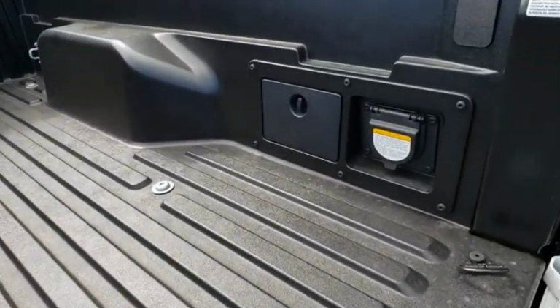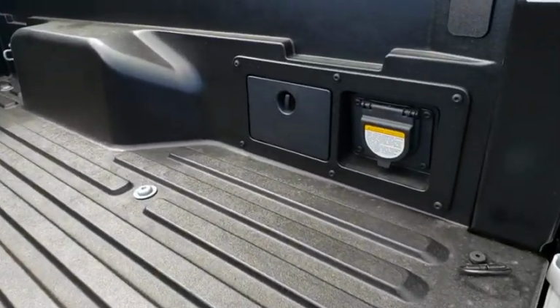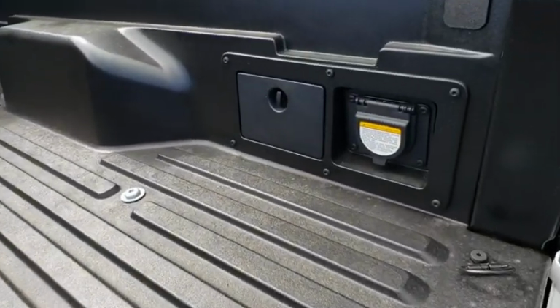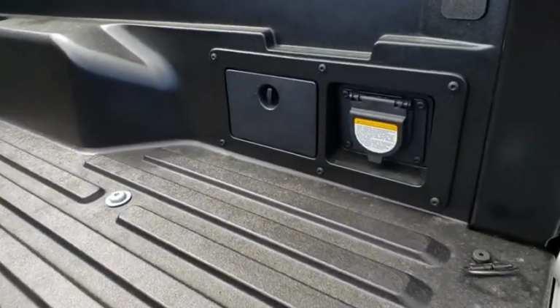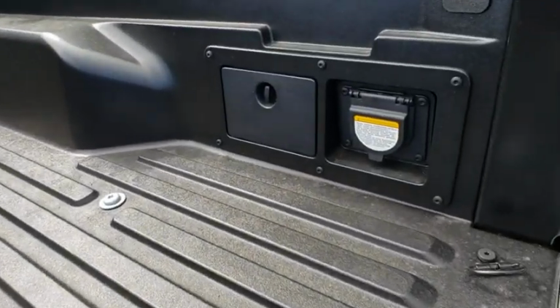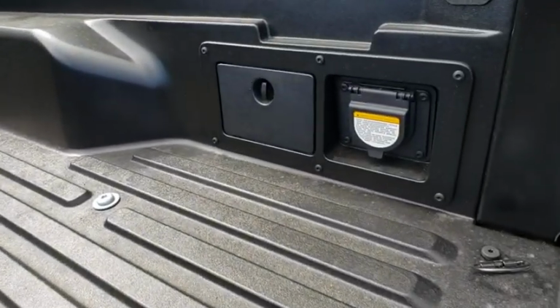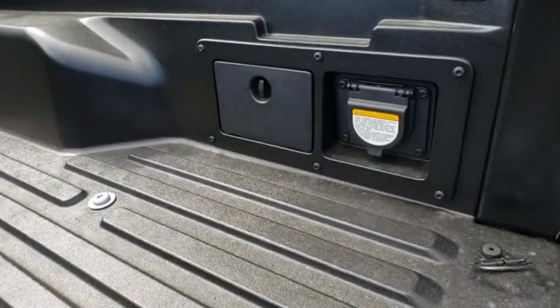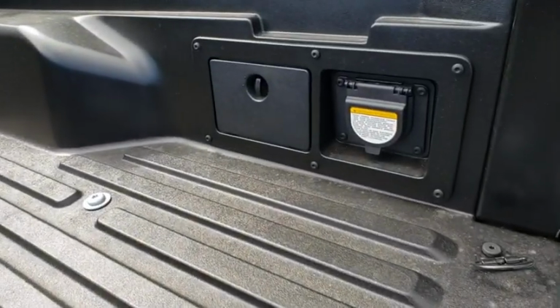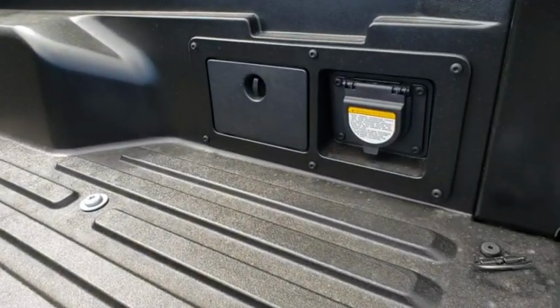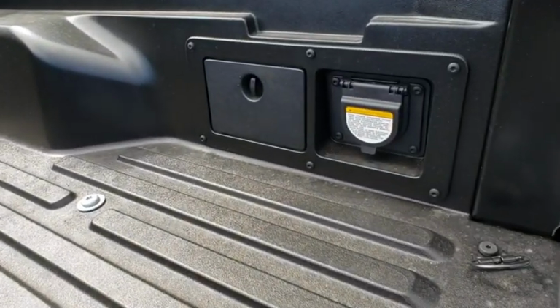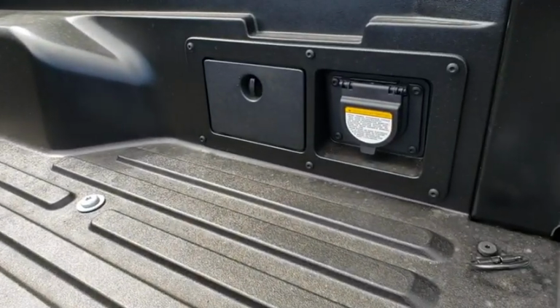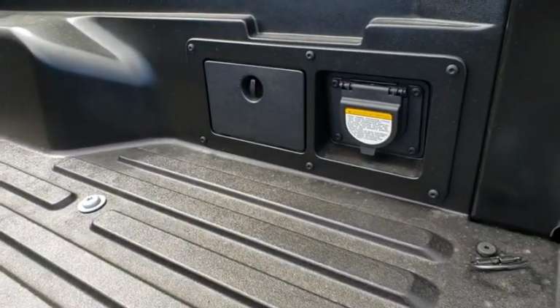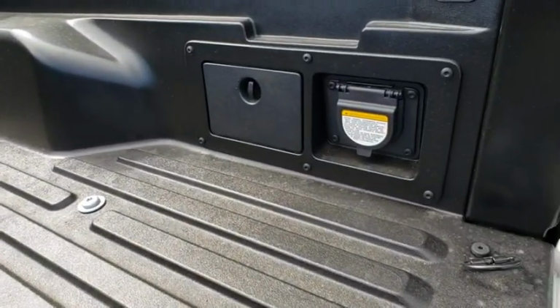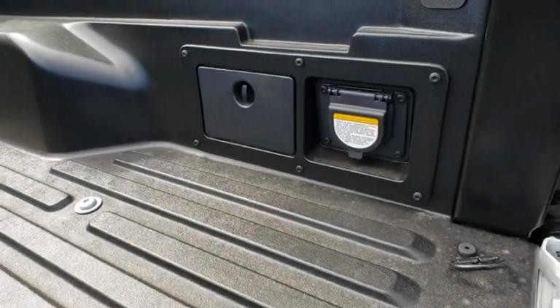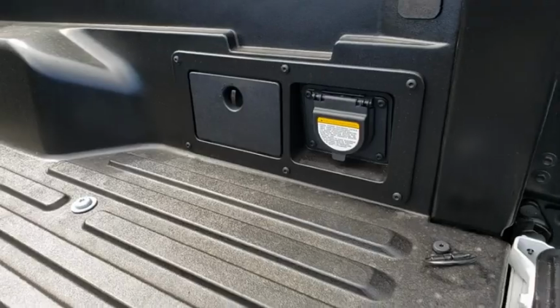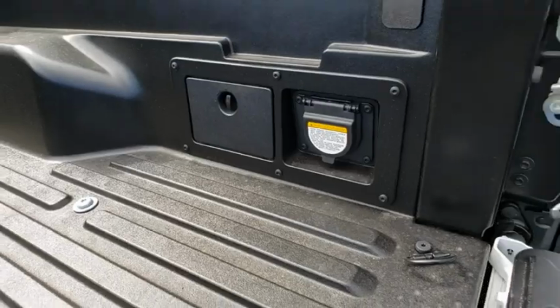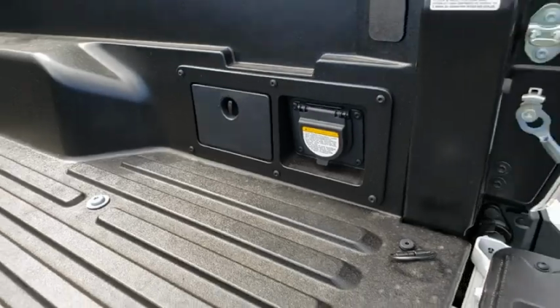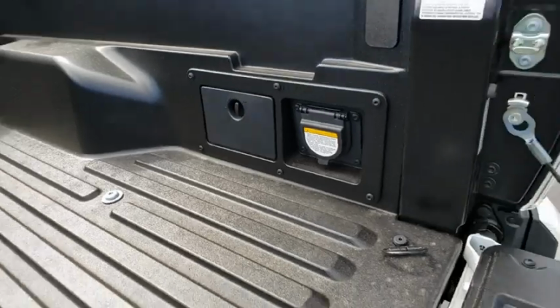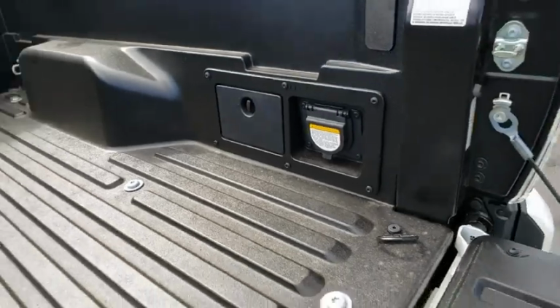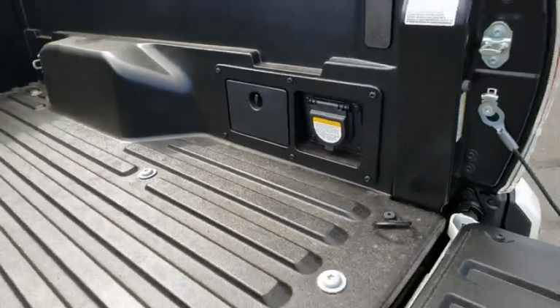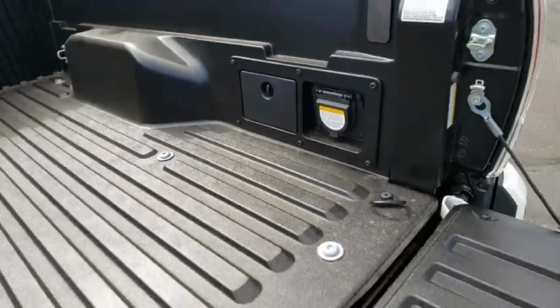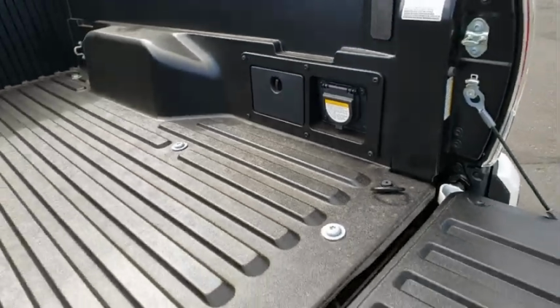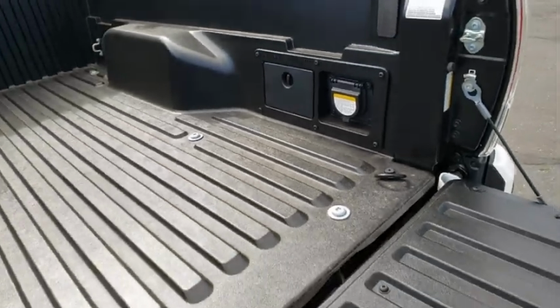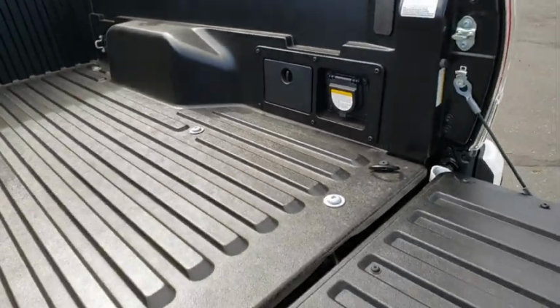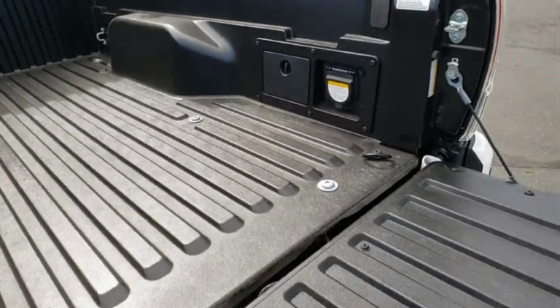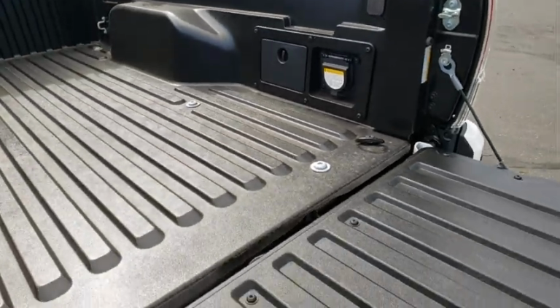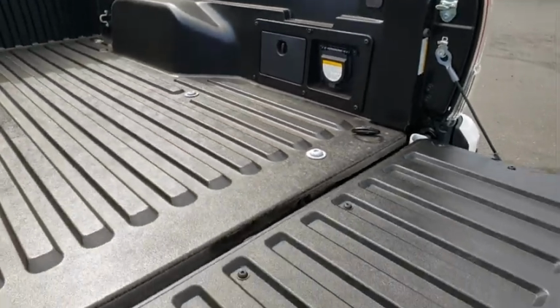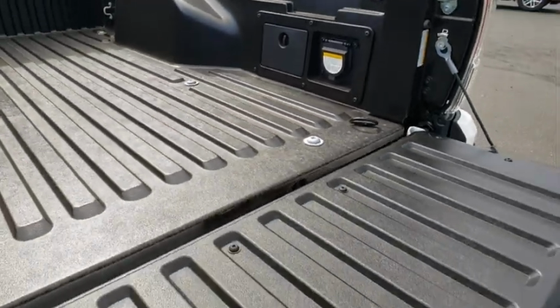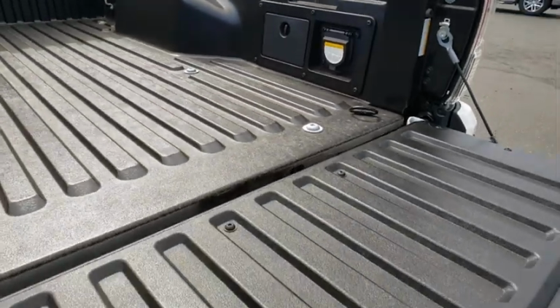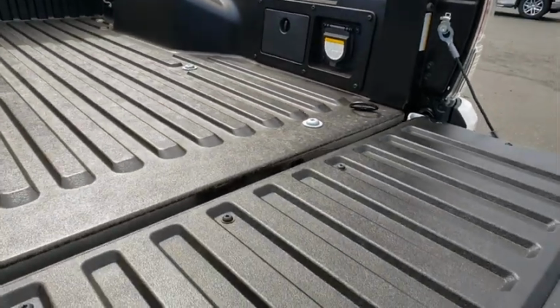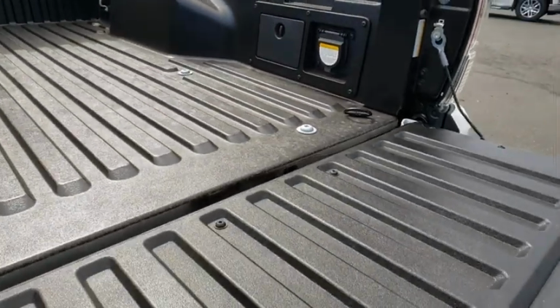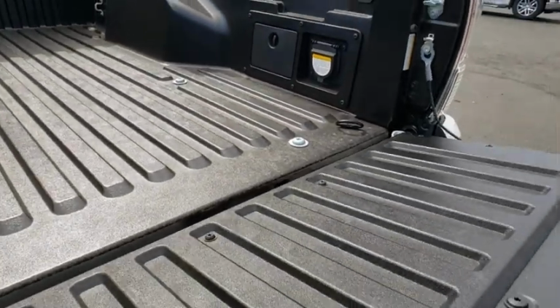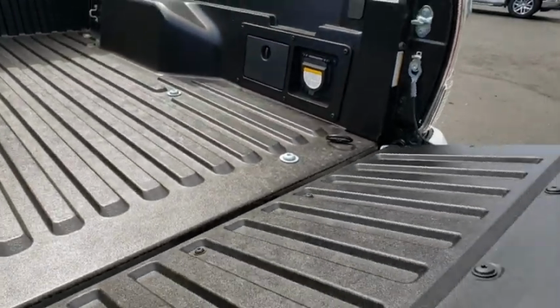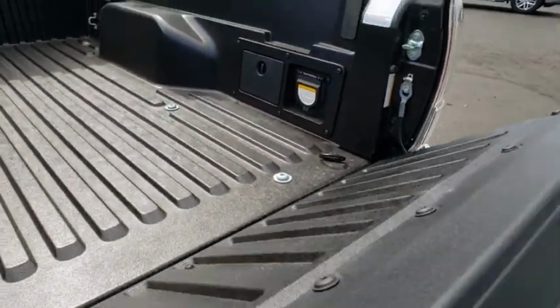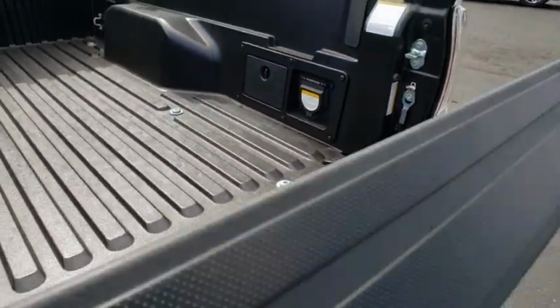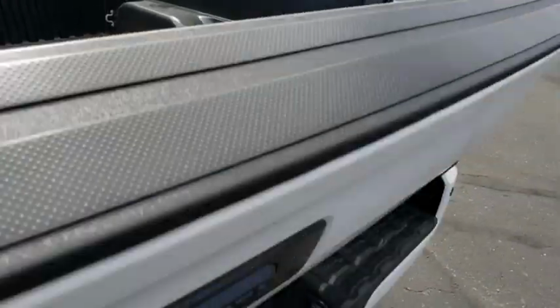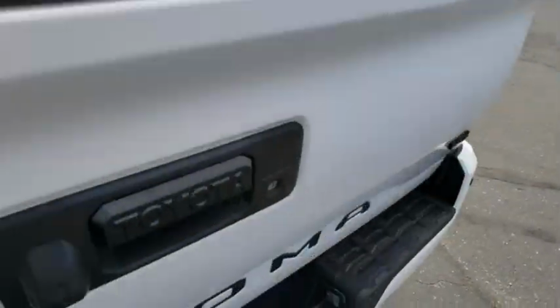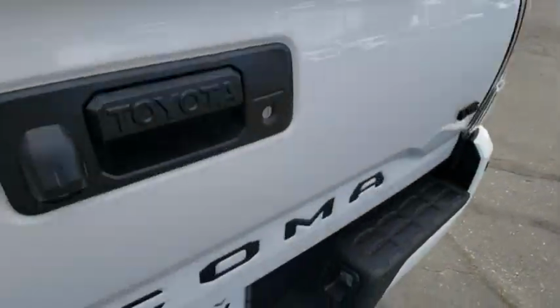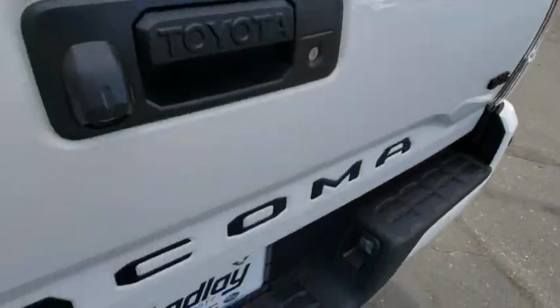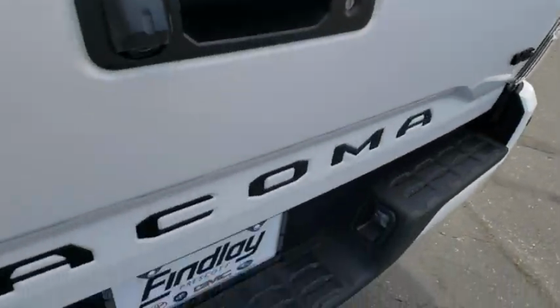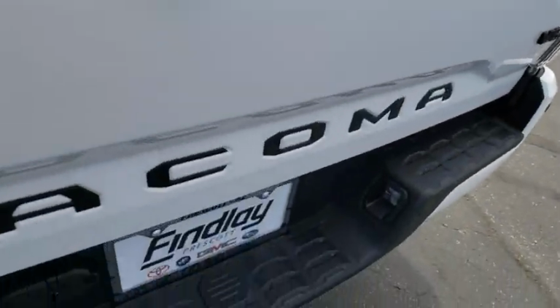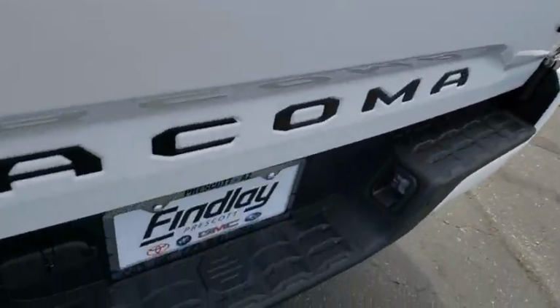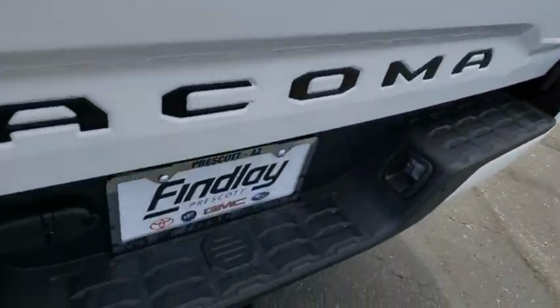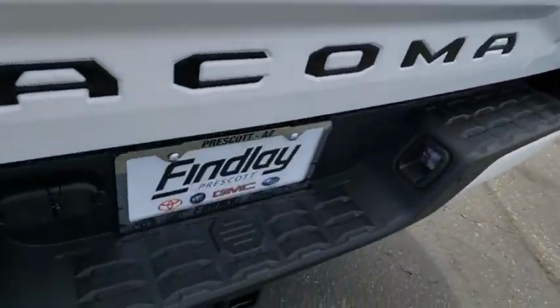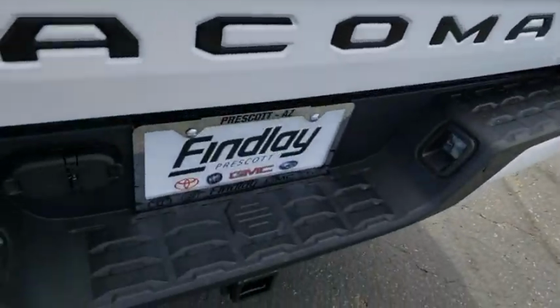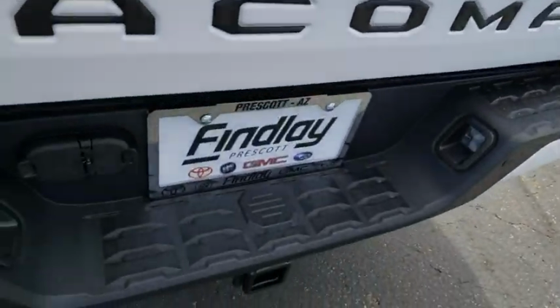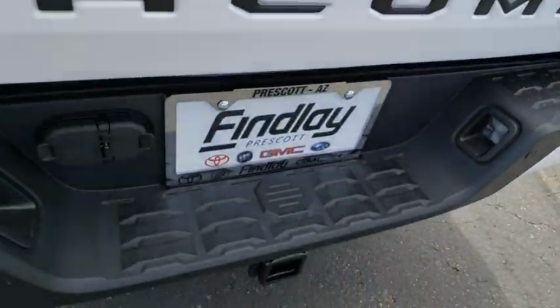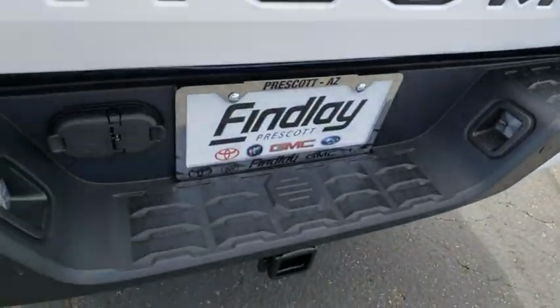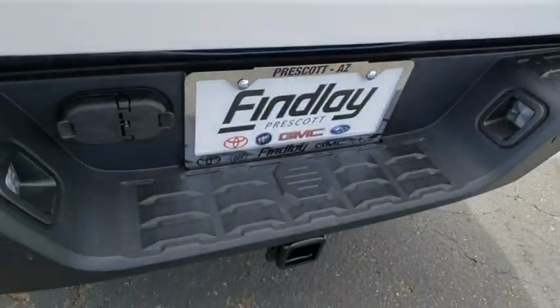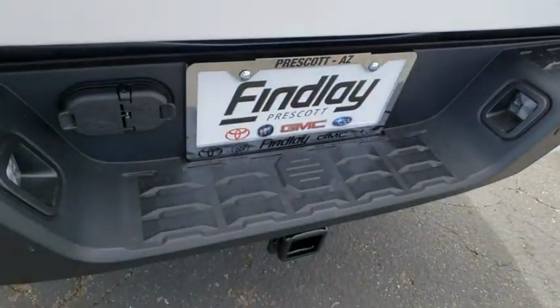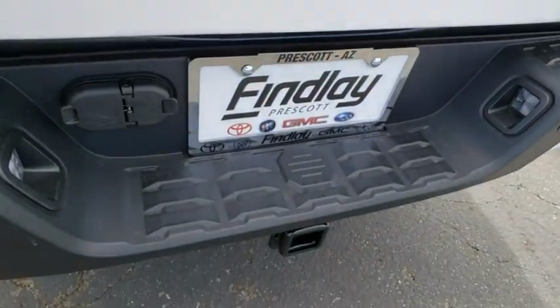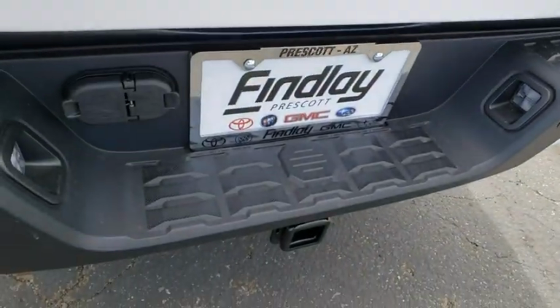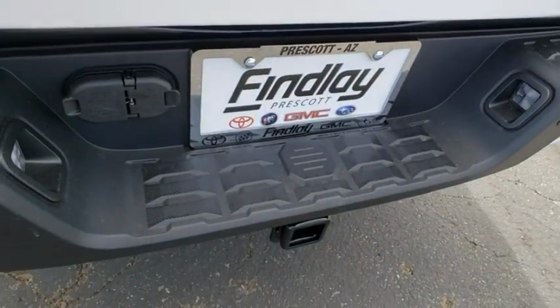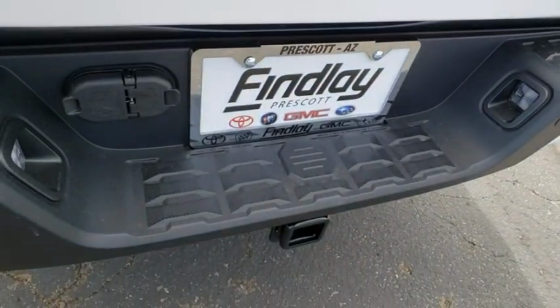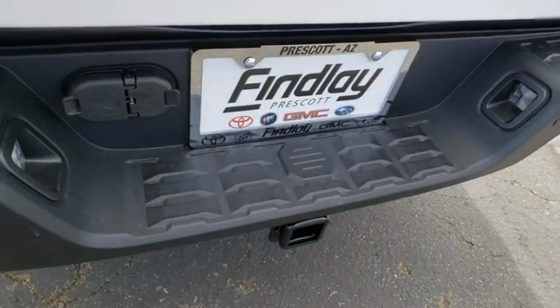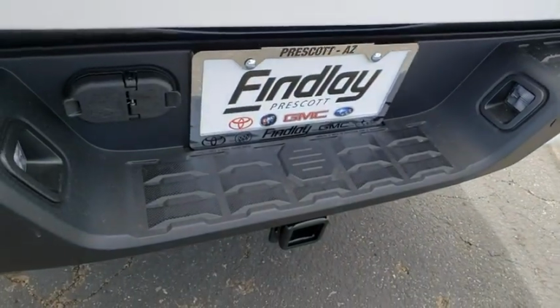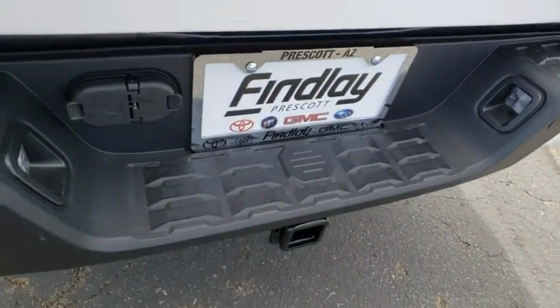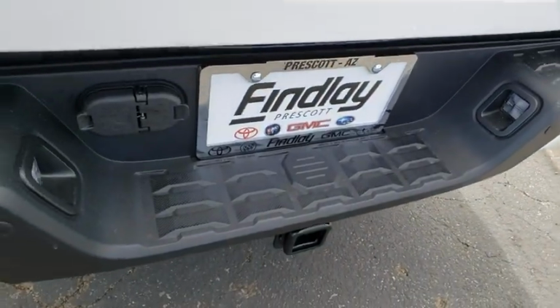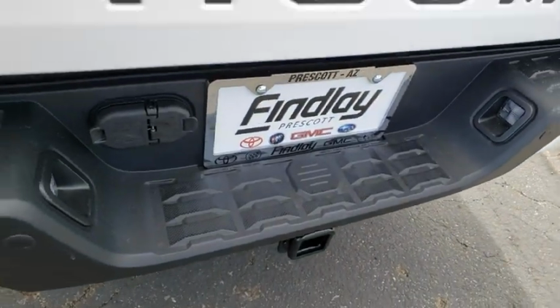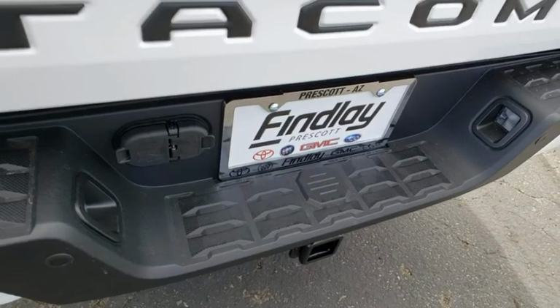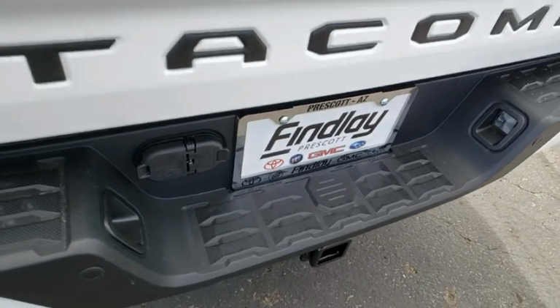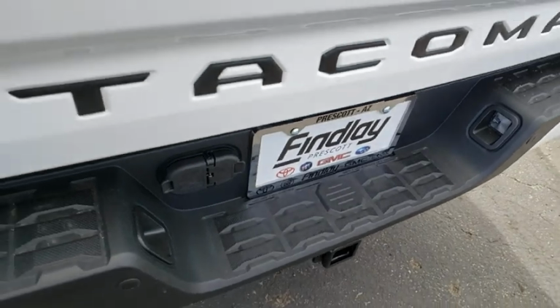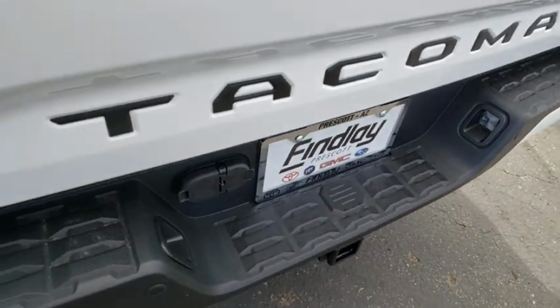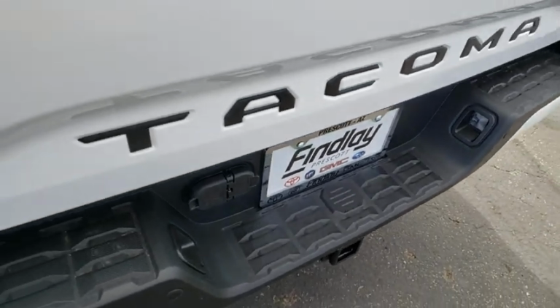Power windows, overhead console, brake assist, panic alarm, remote keyless entry, tachometer, and technology package.